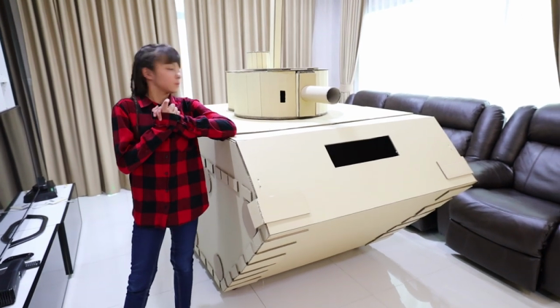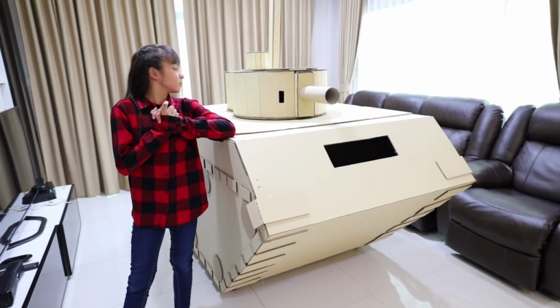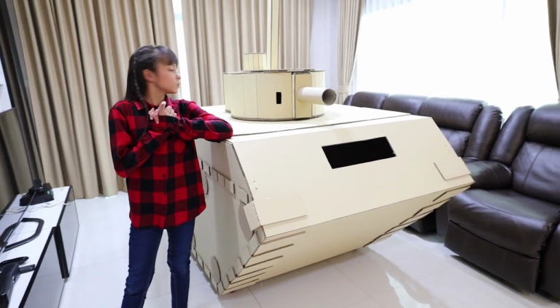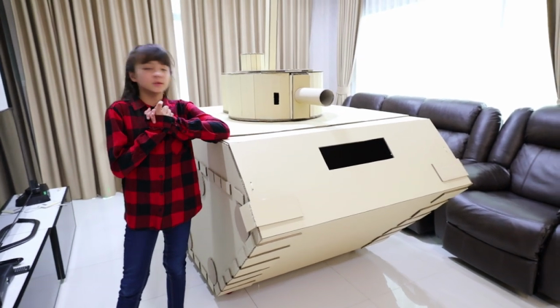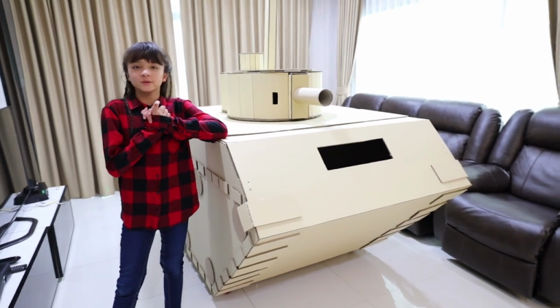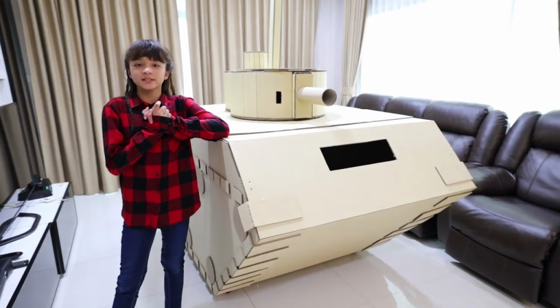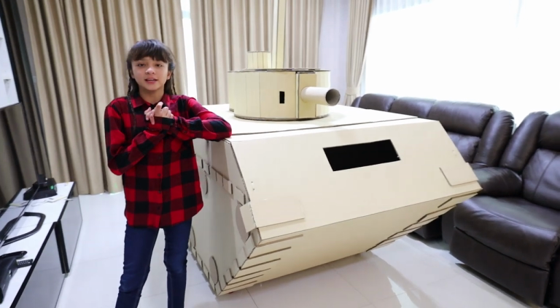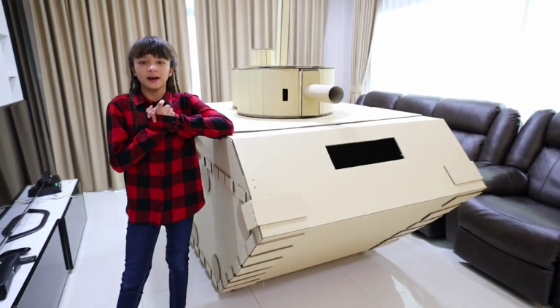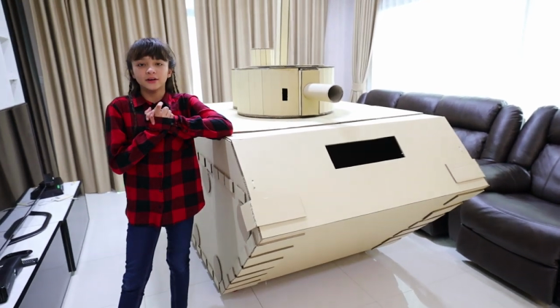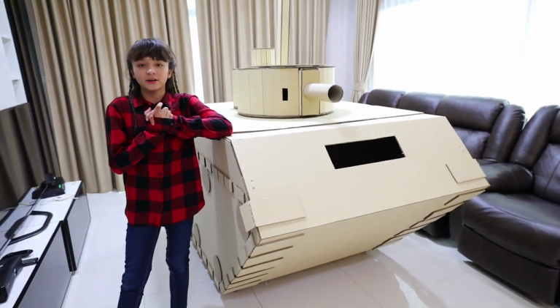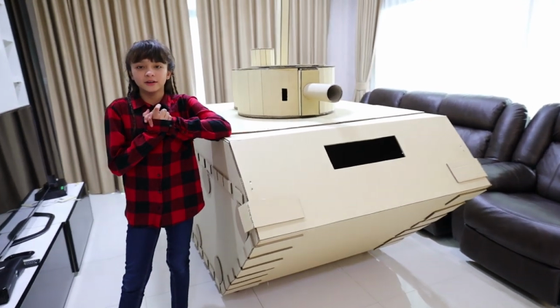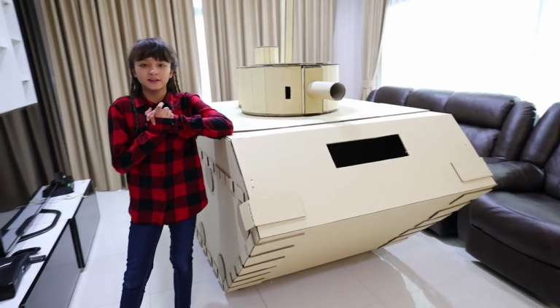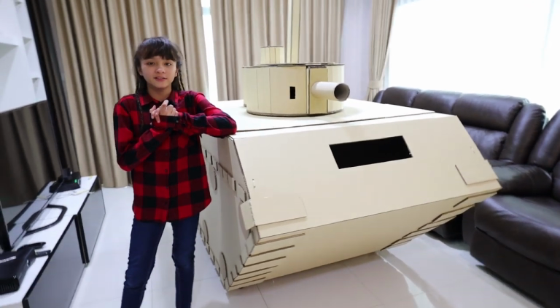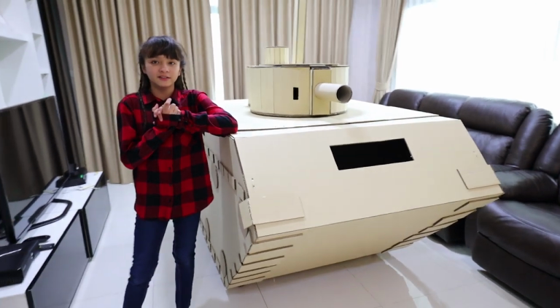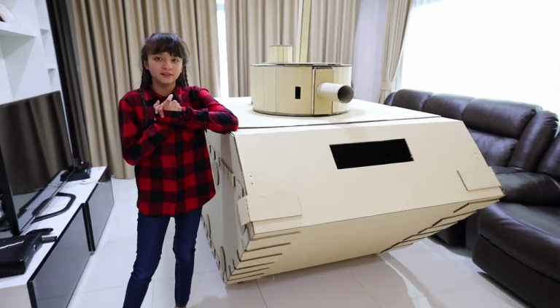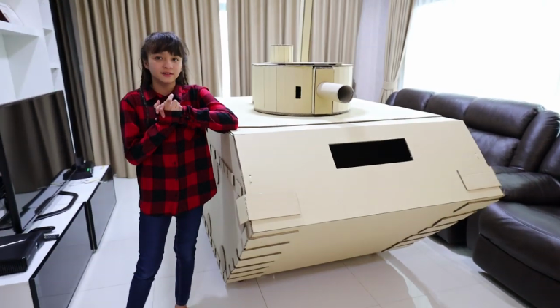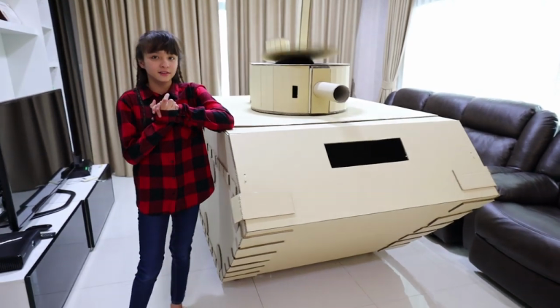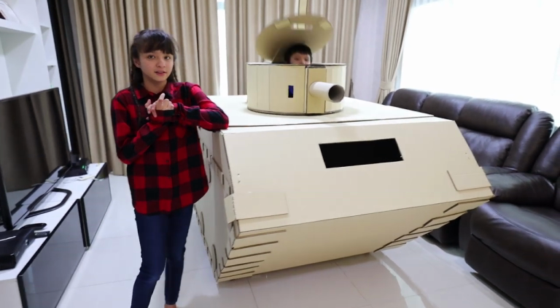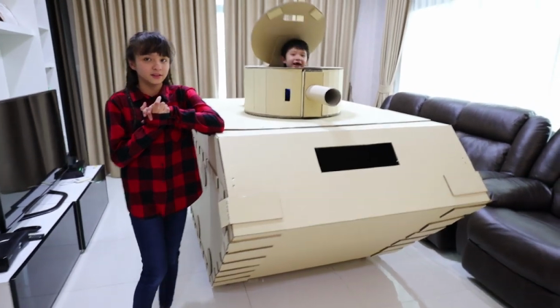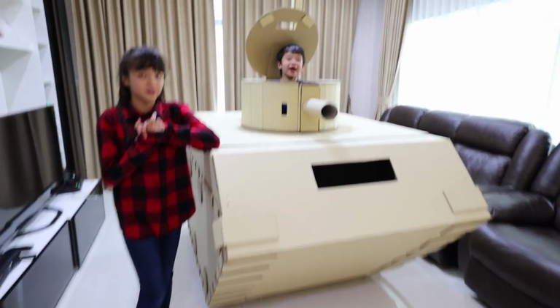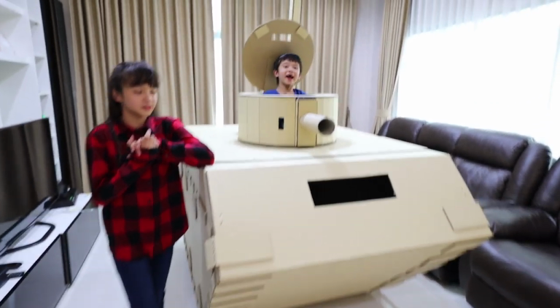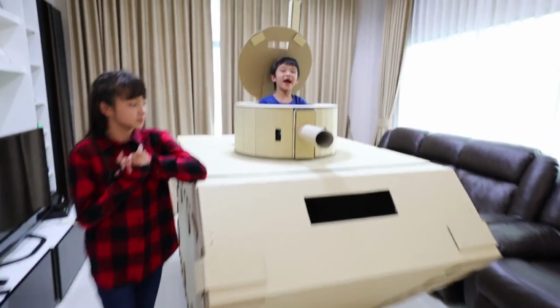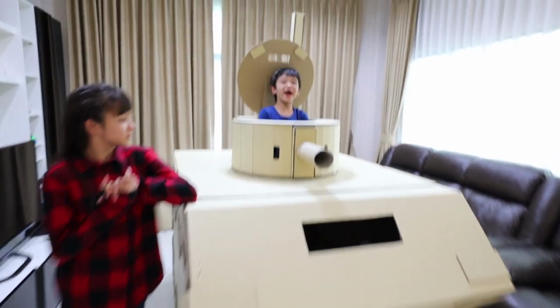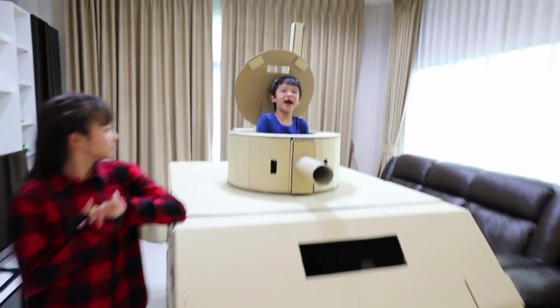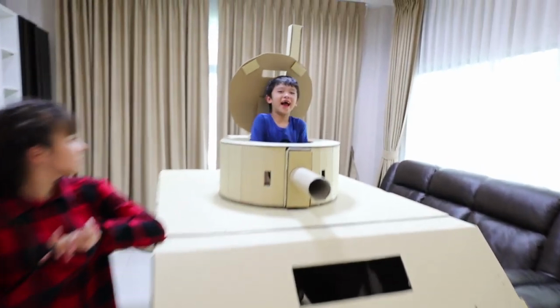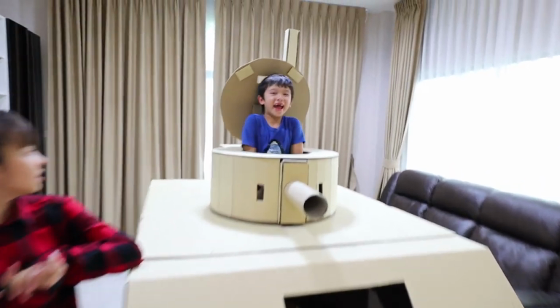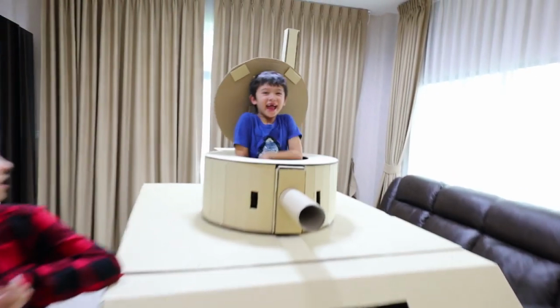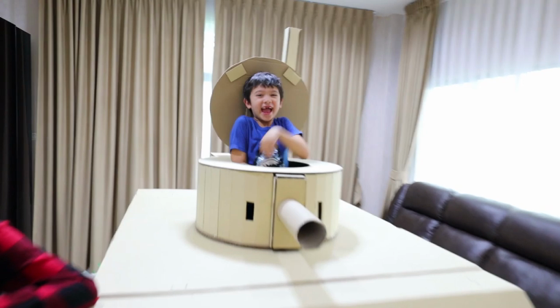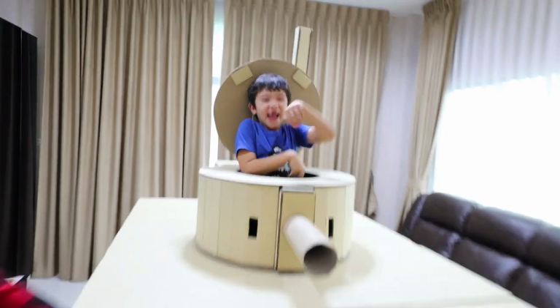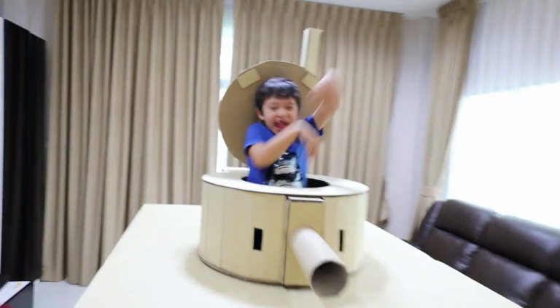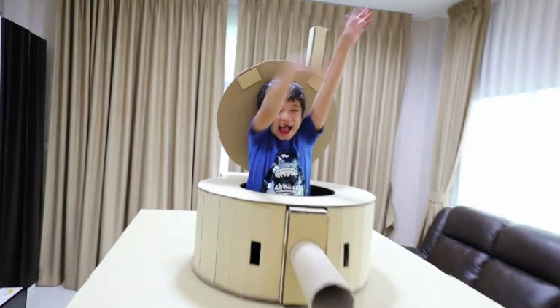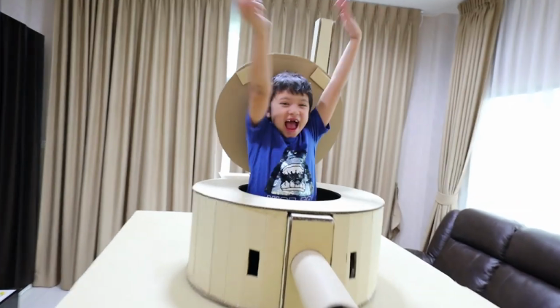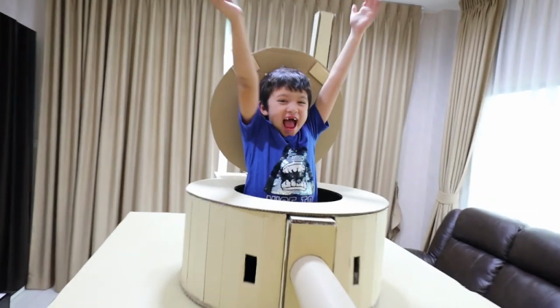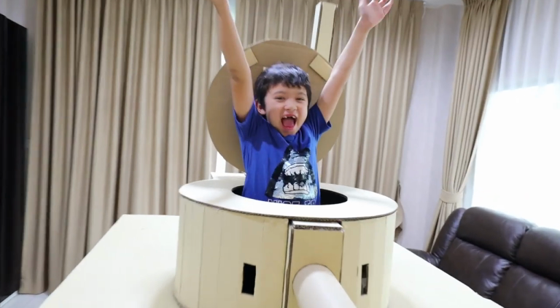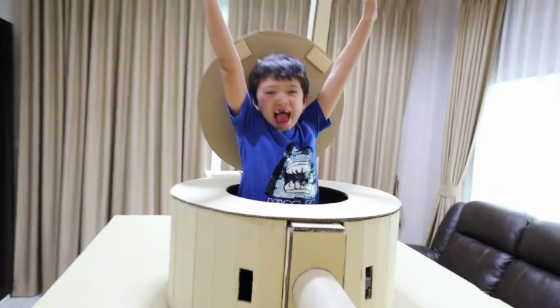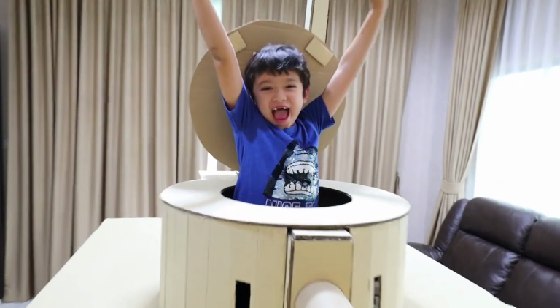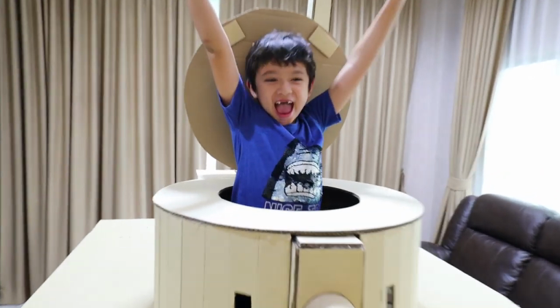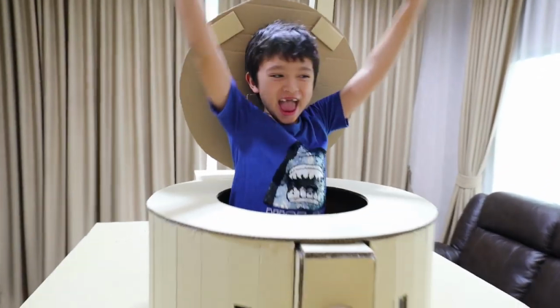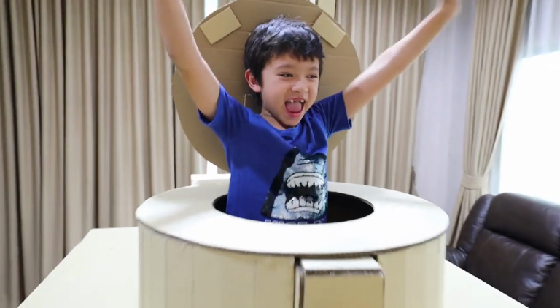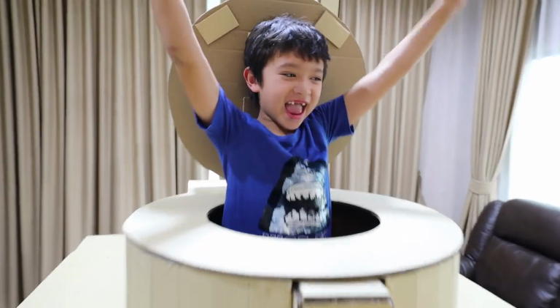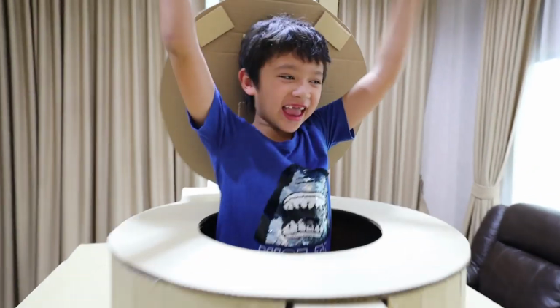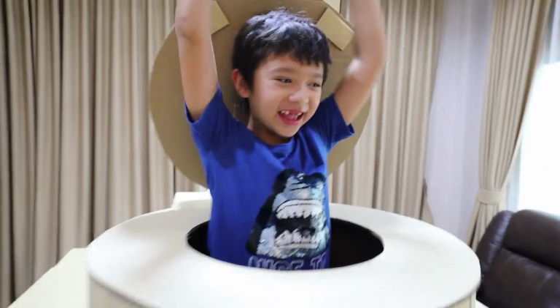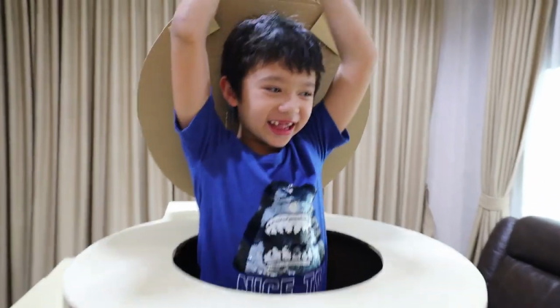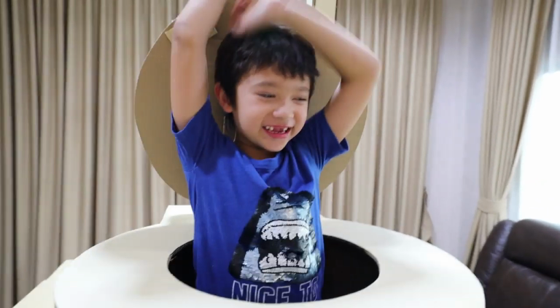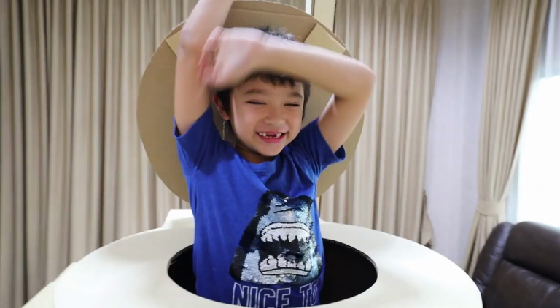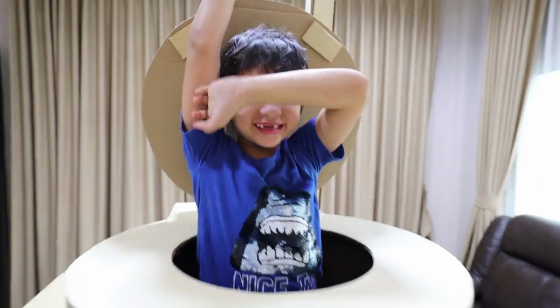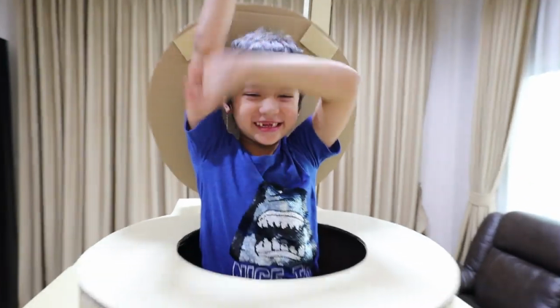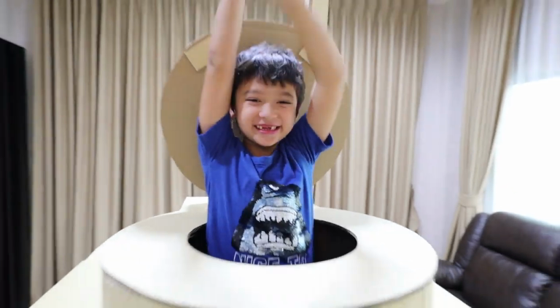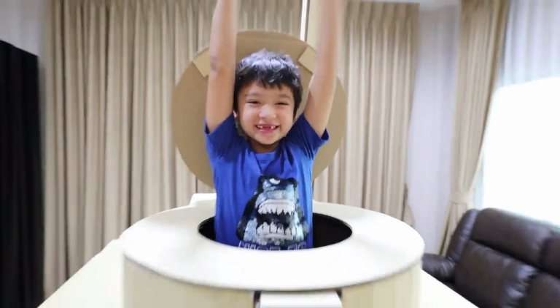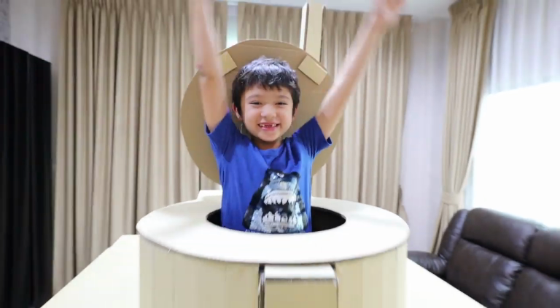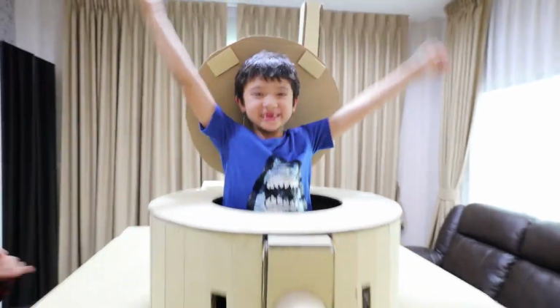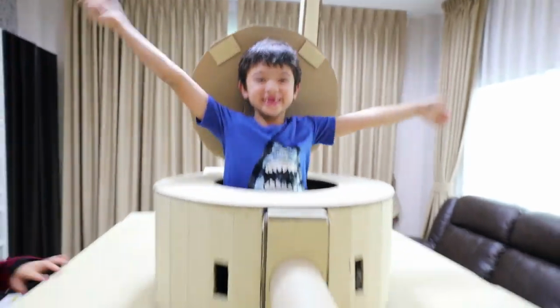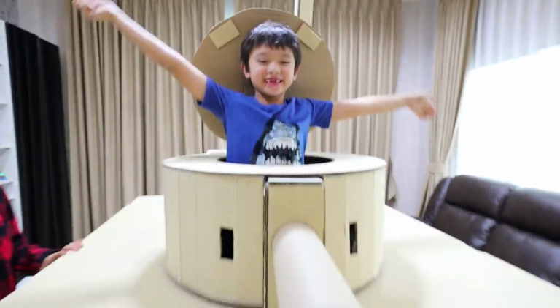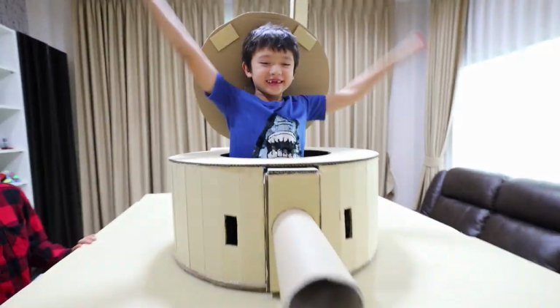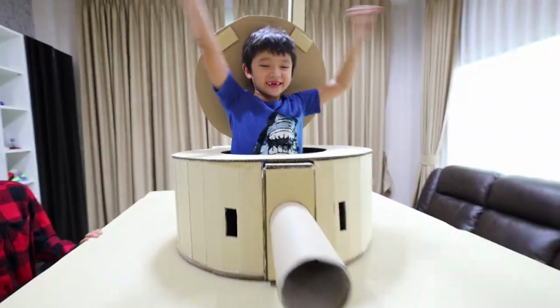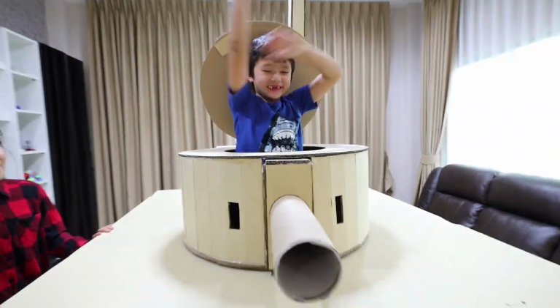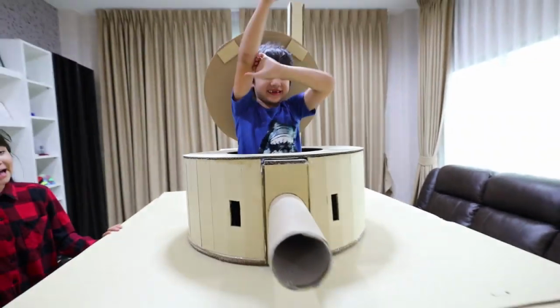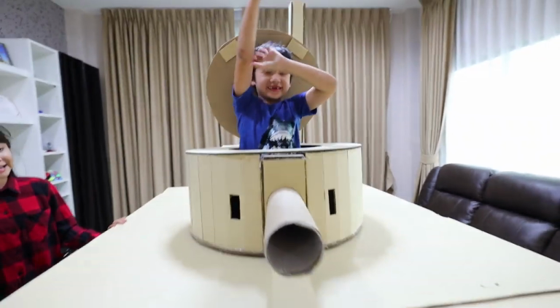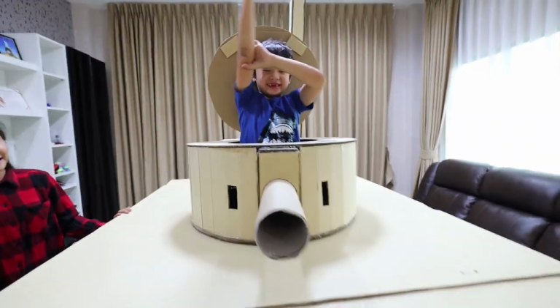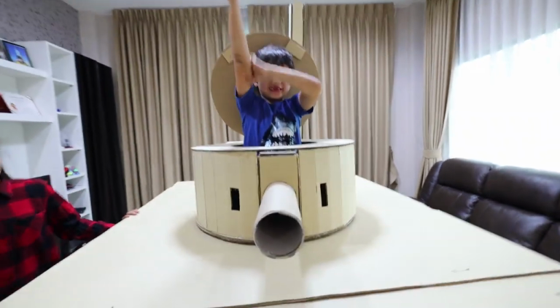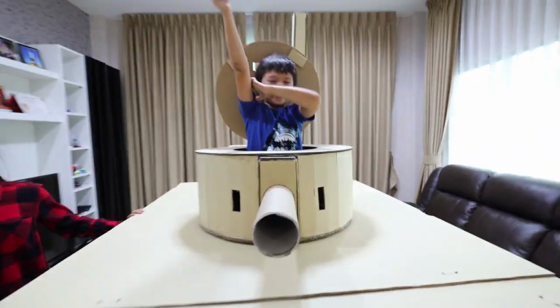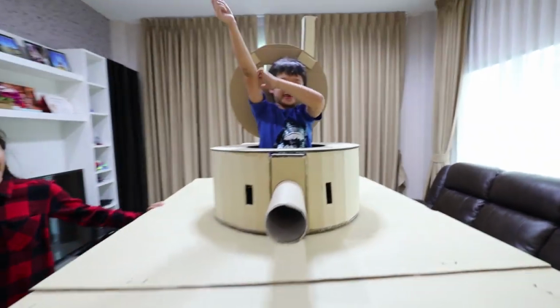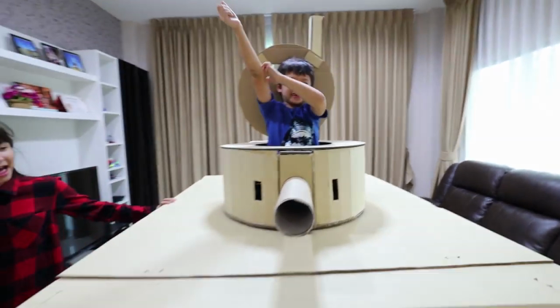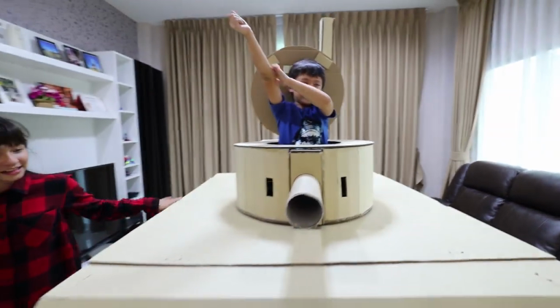But where is Skyler? Speaking of Skyler, where is he? There he is! He's in the tank! Oh my god!